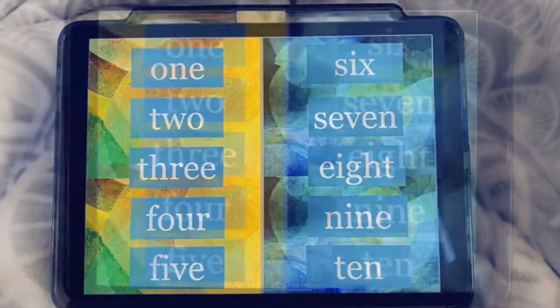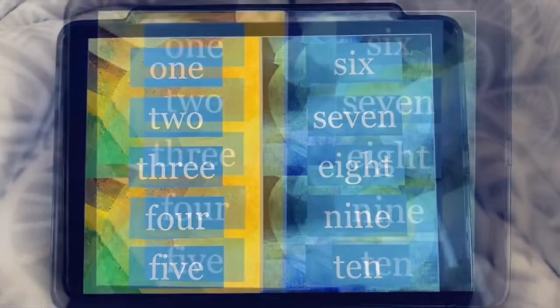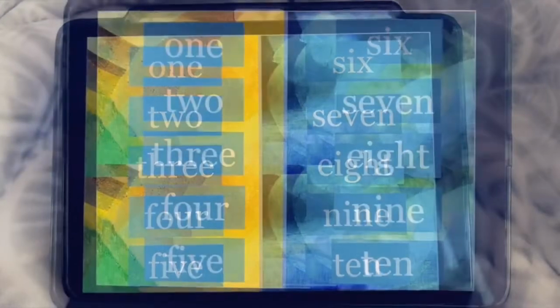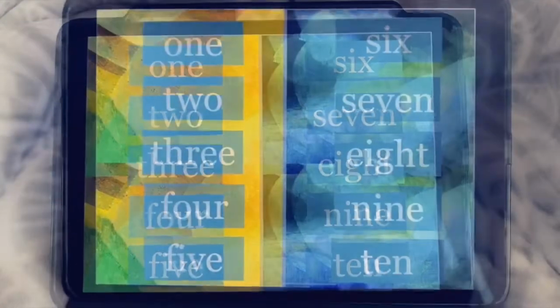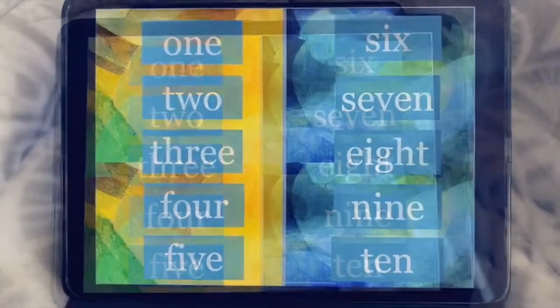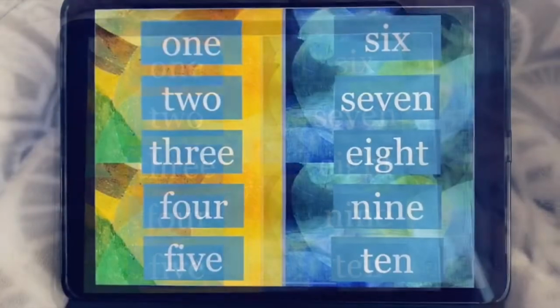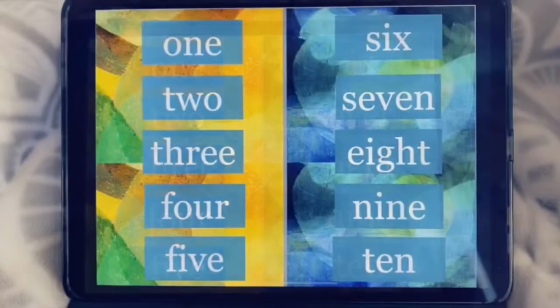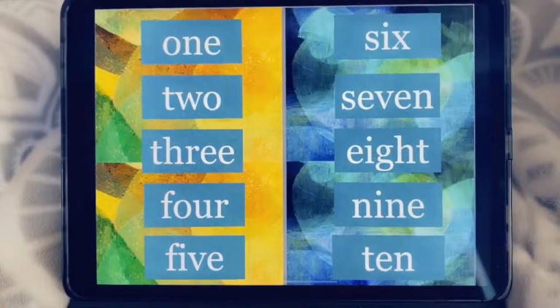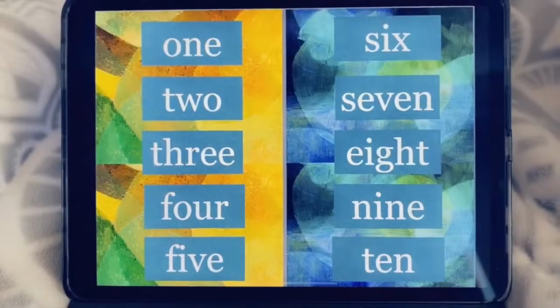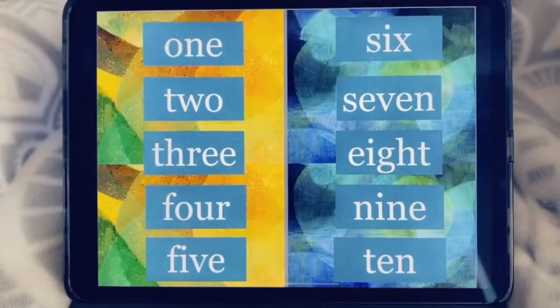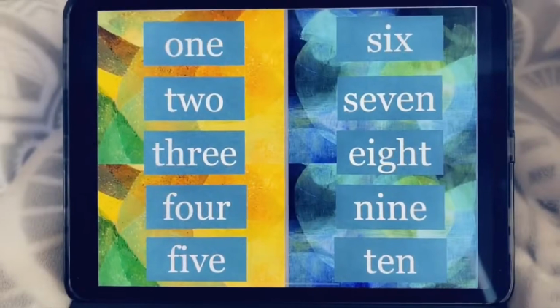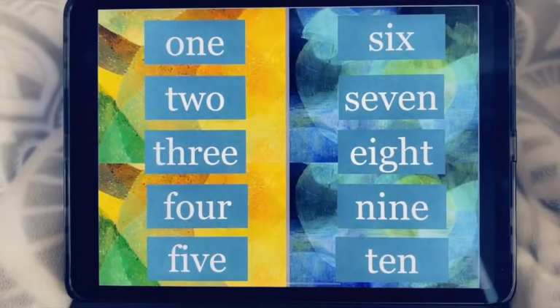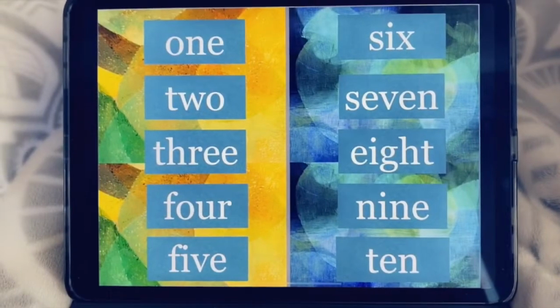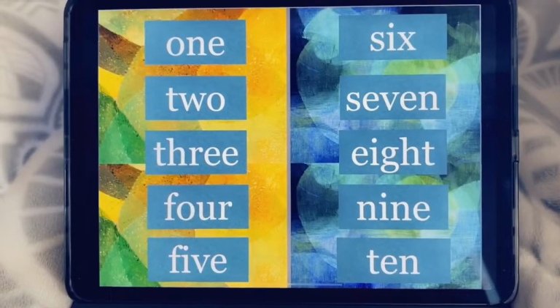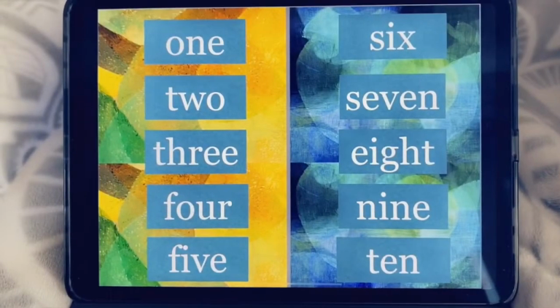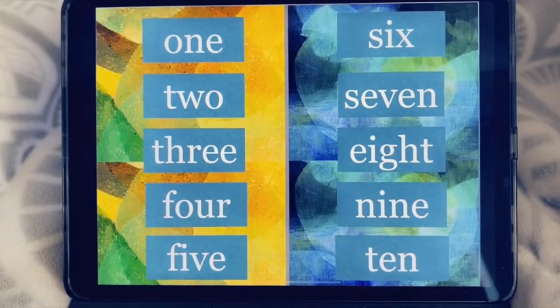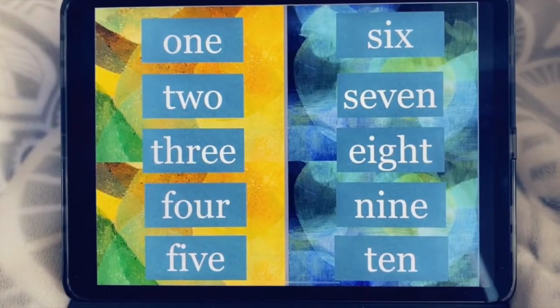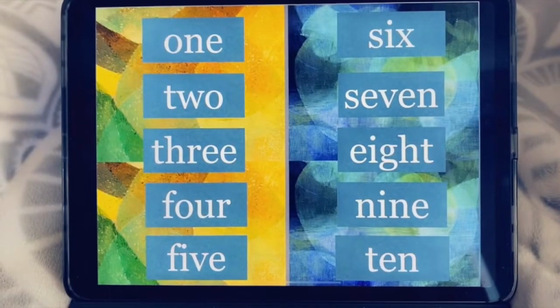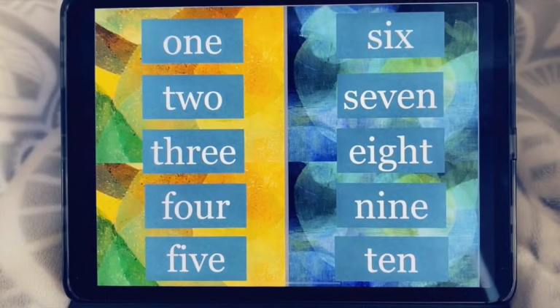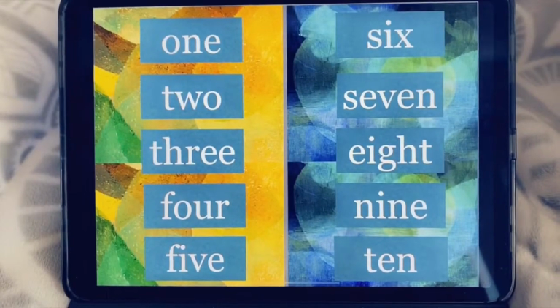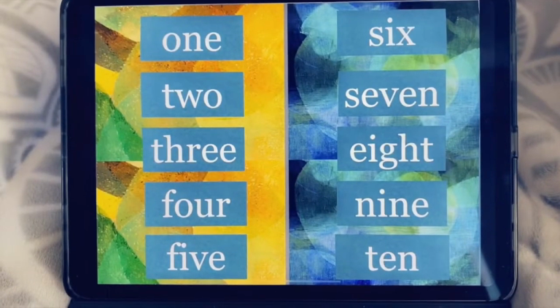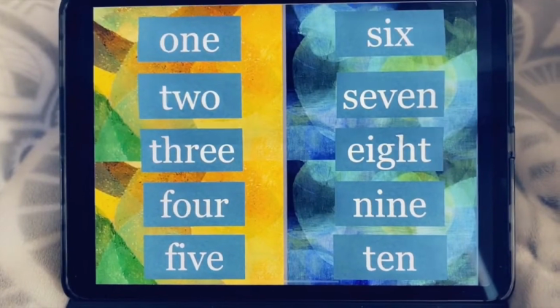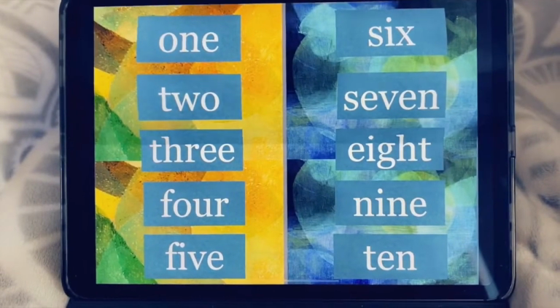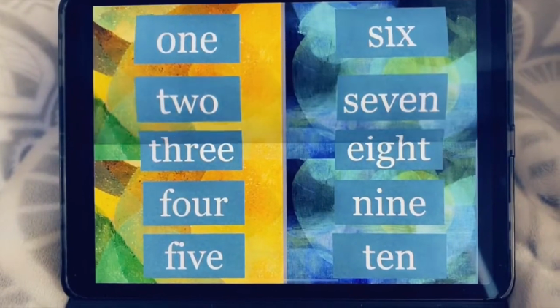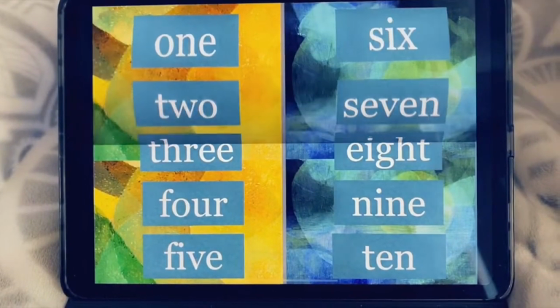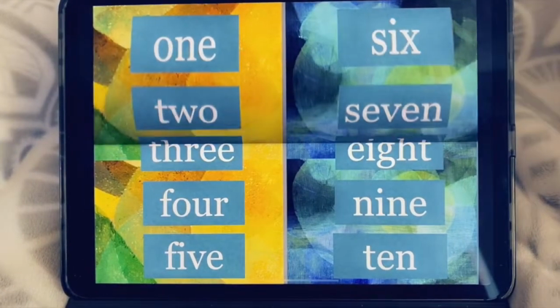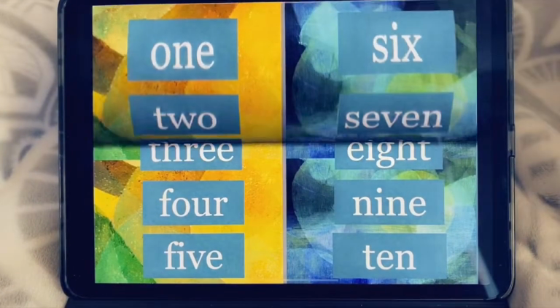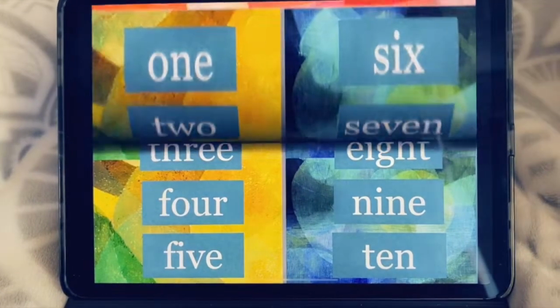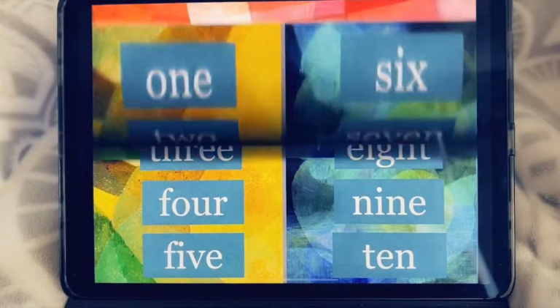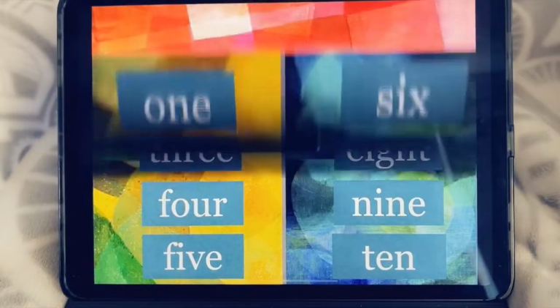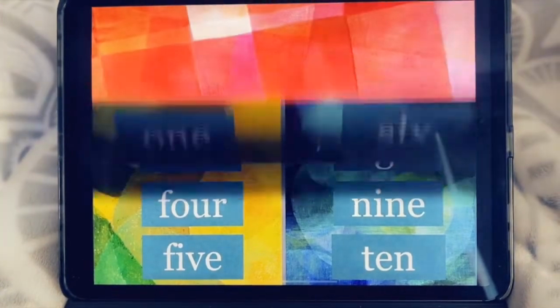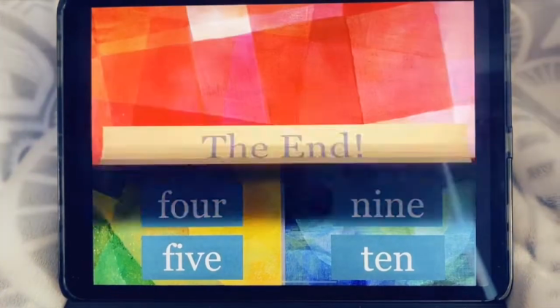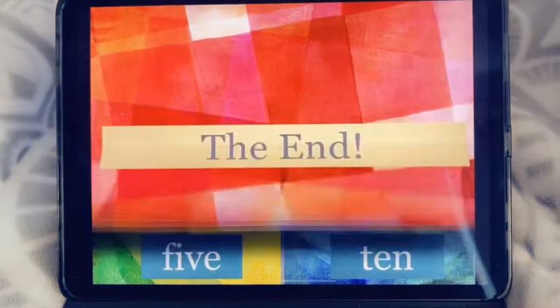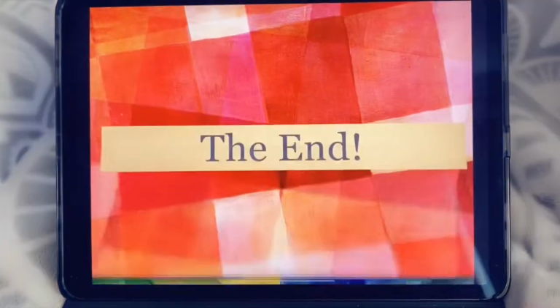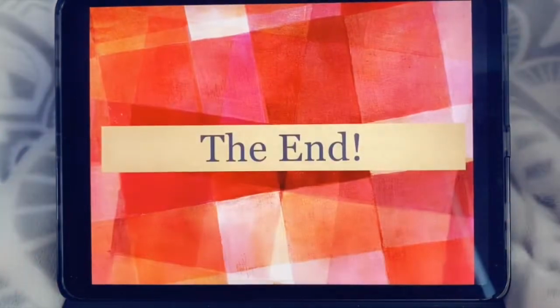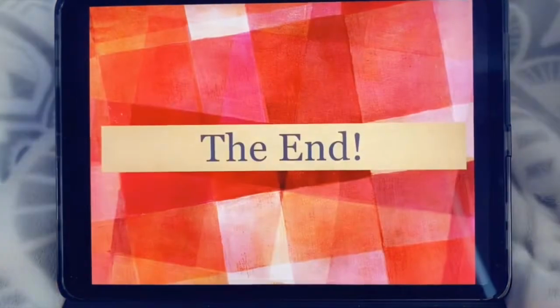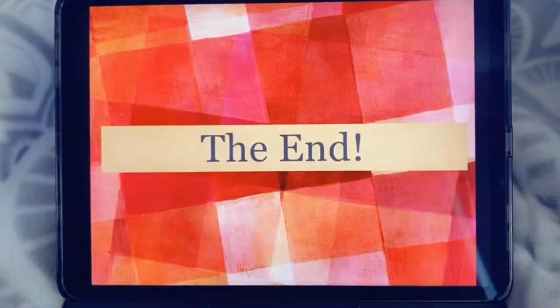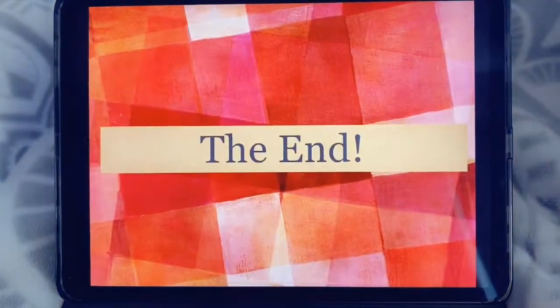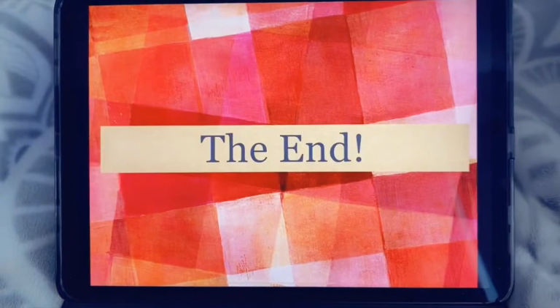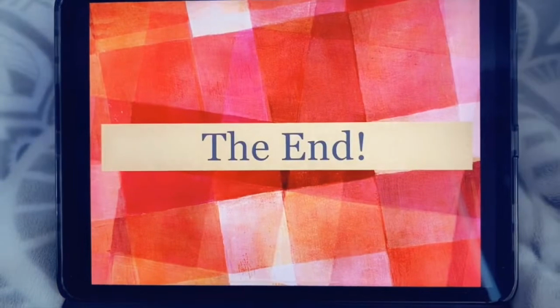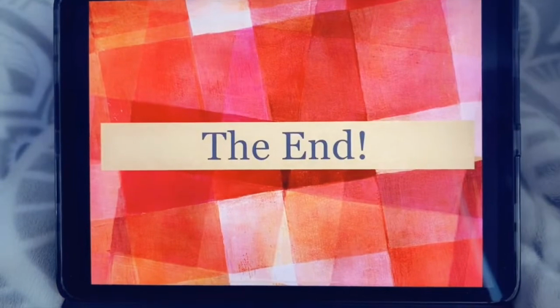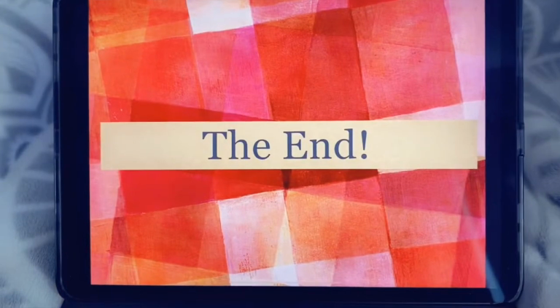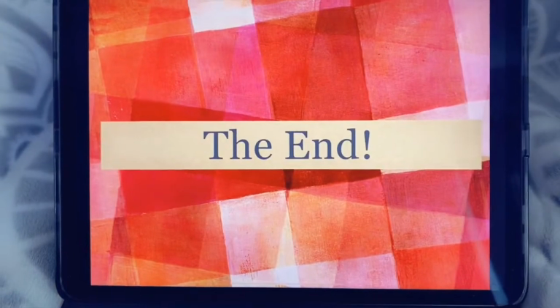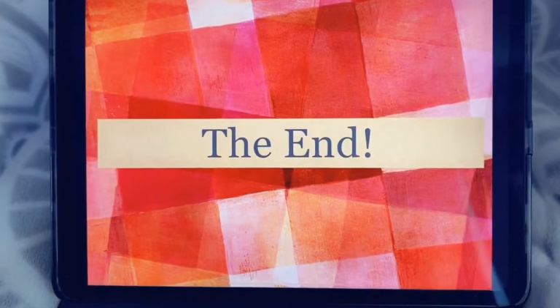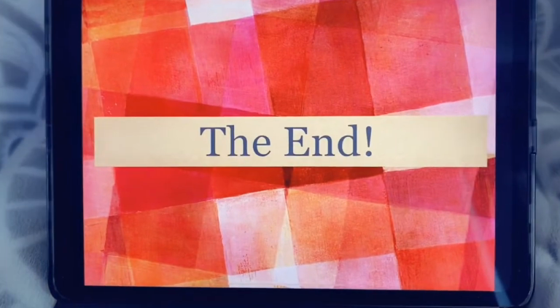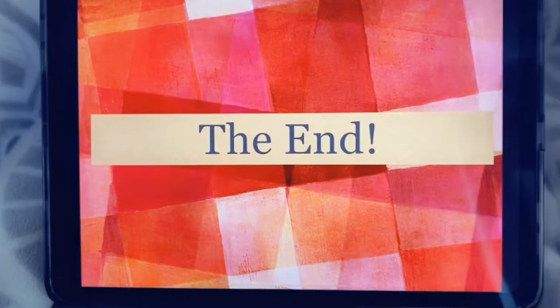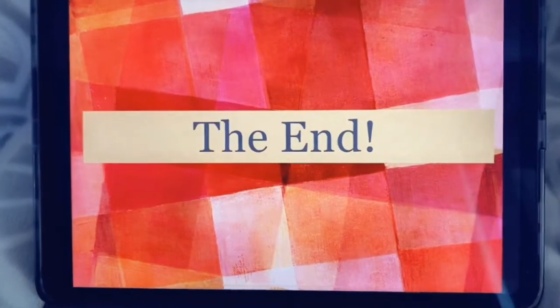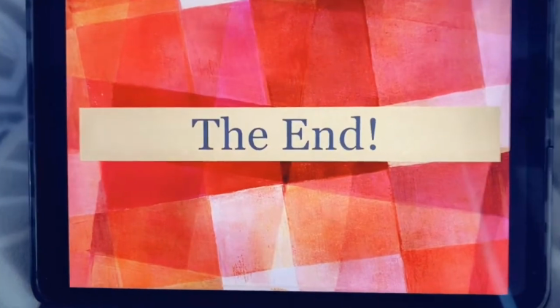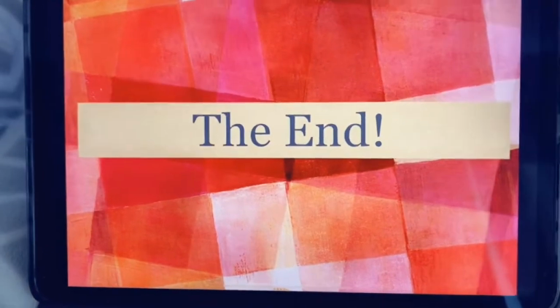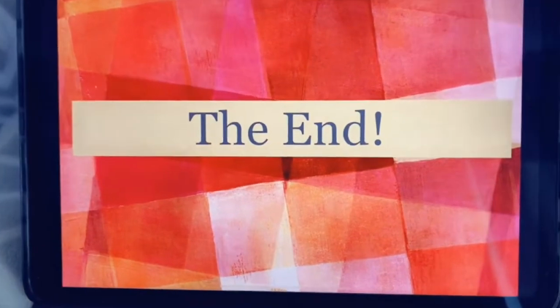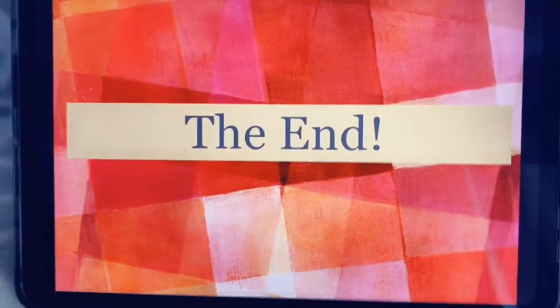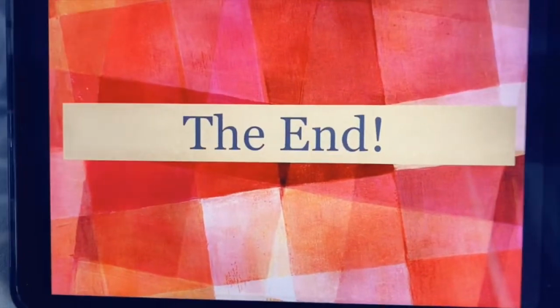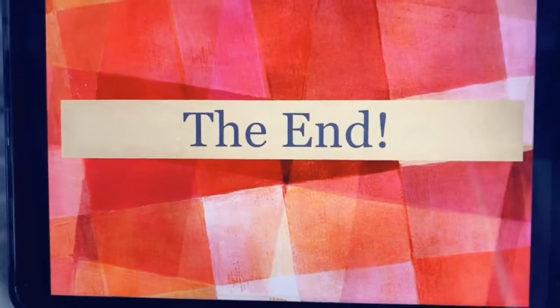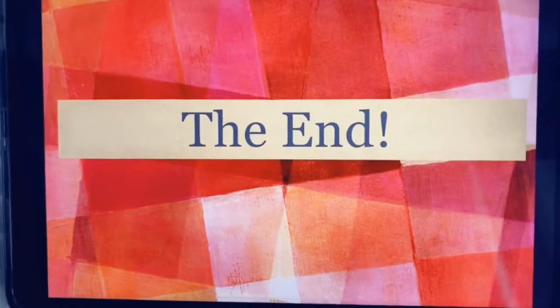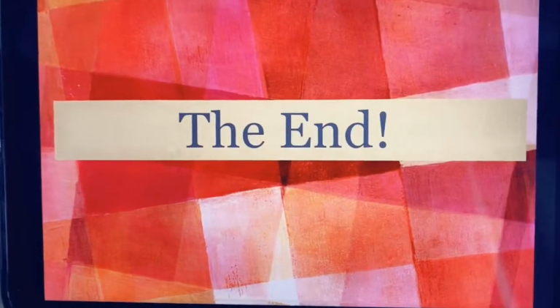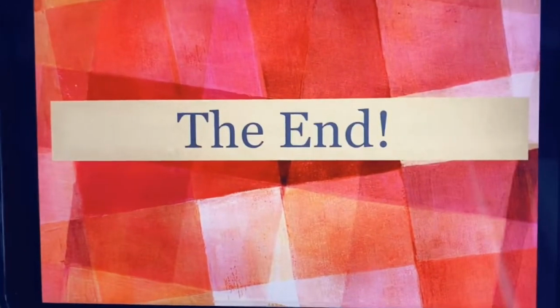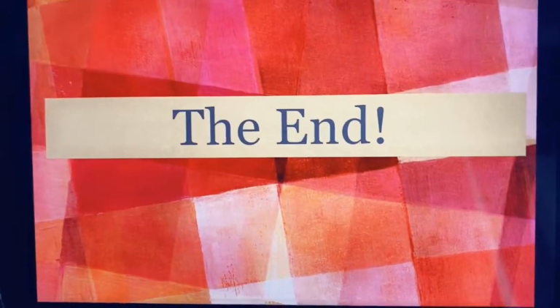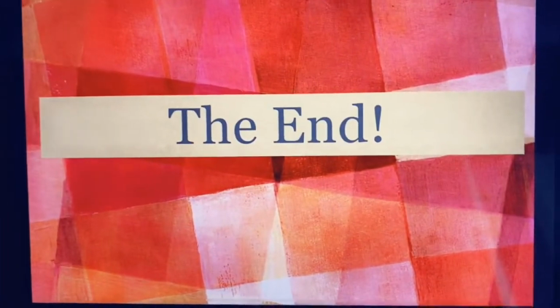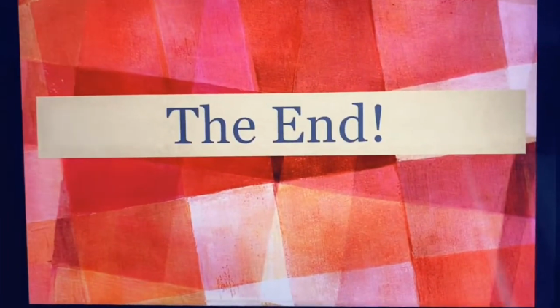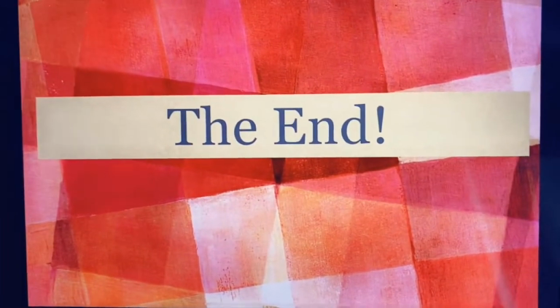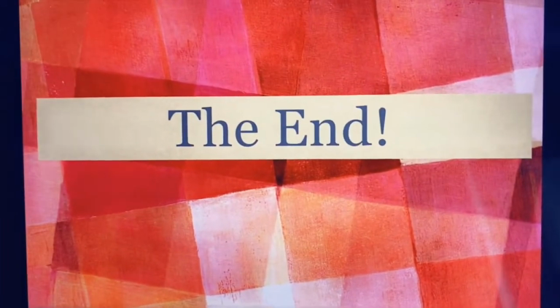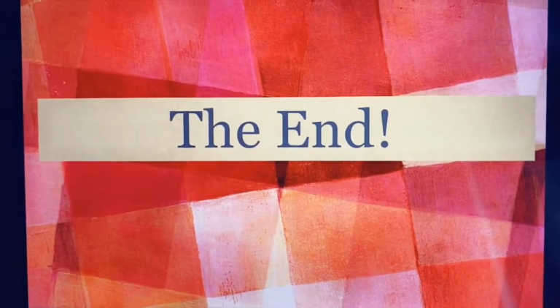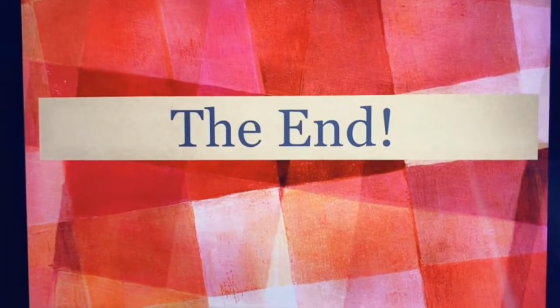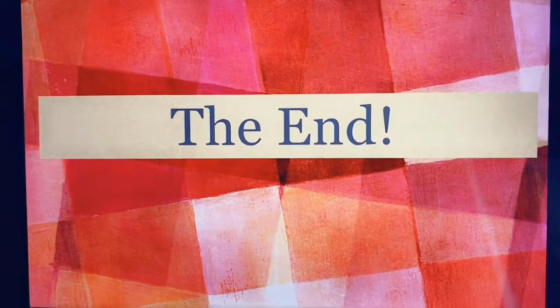These guys are all doing such a great job. That's all for now. Stay tuned for more videos.